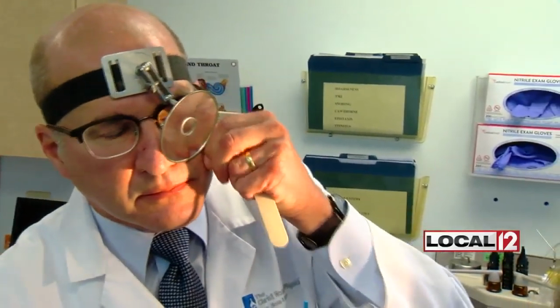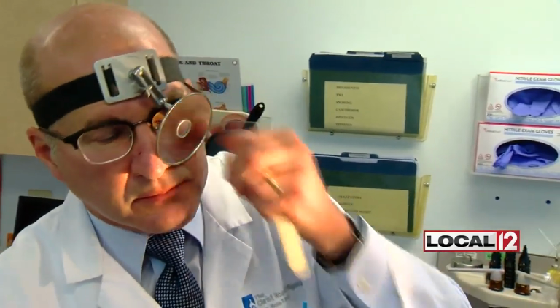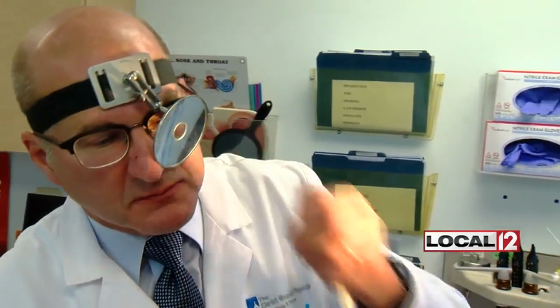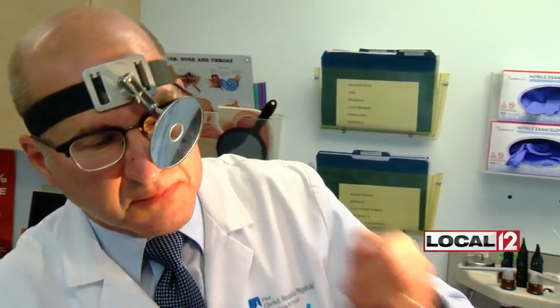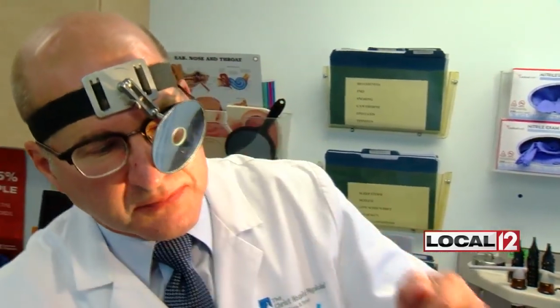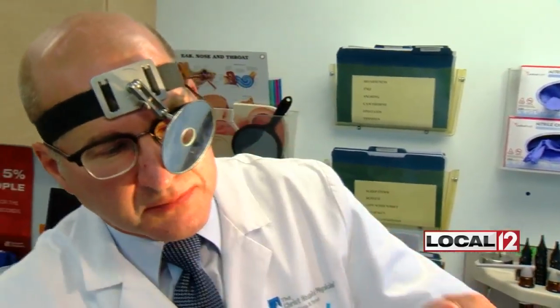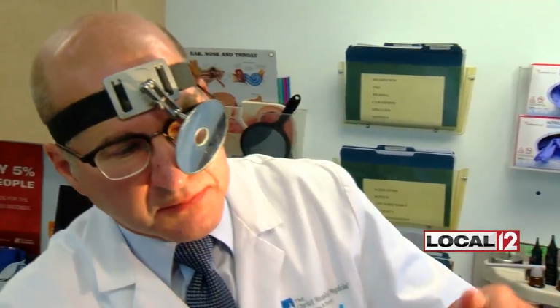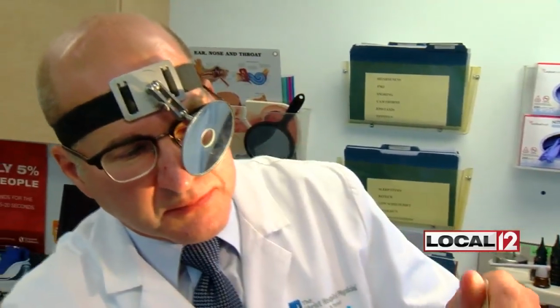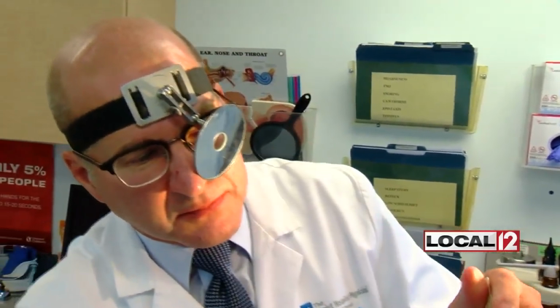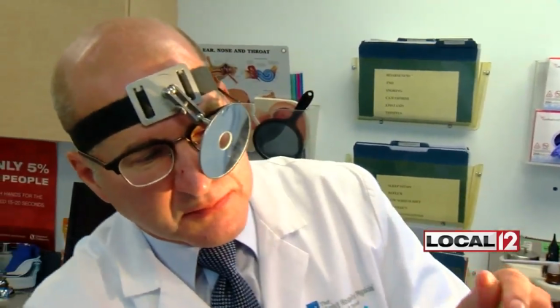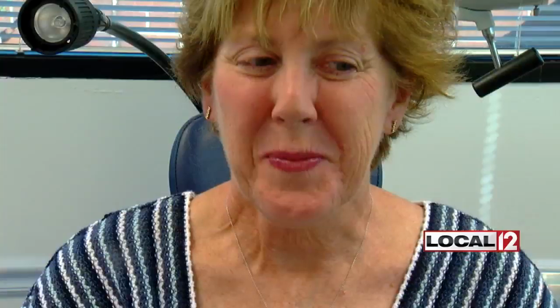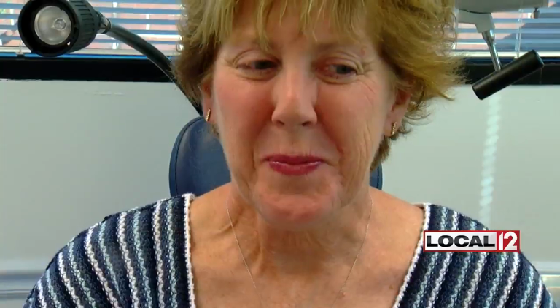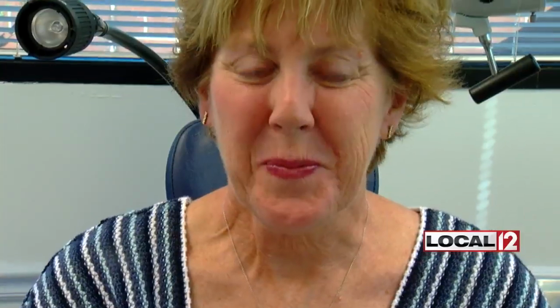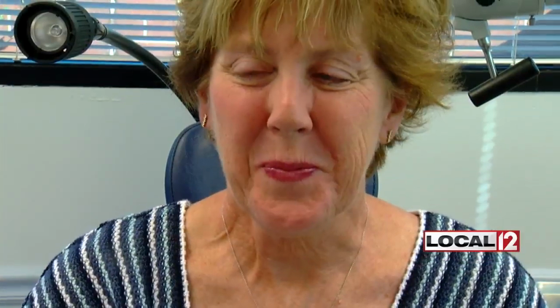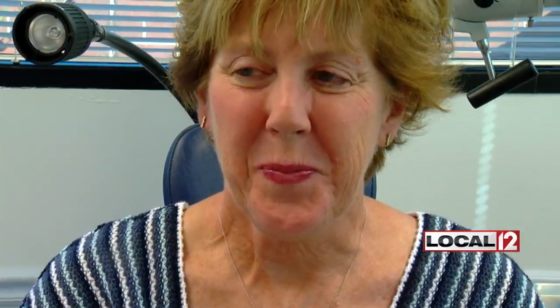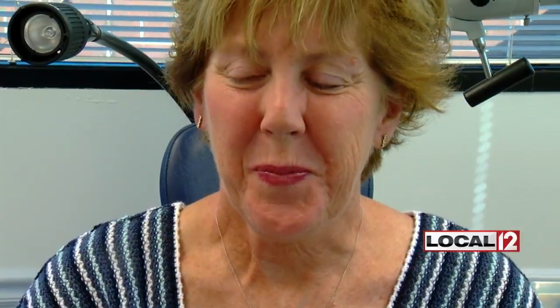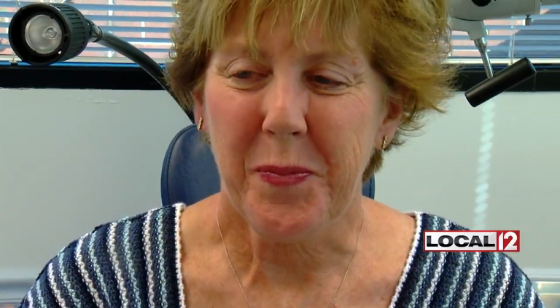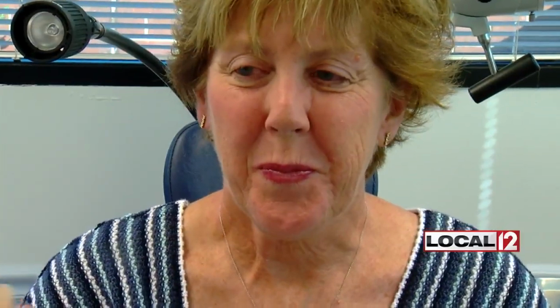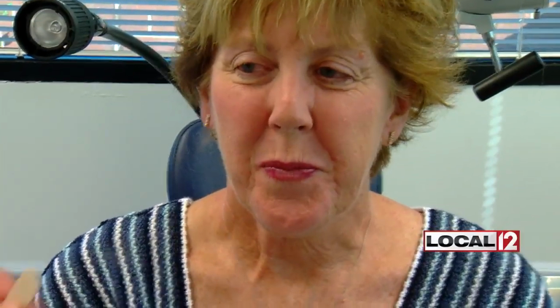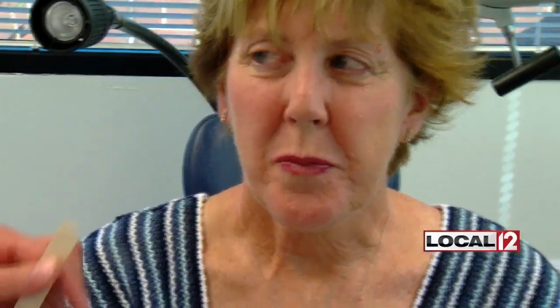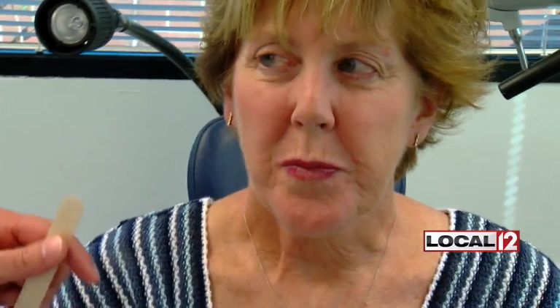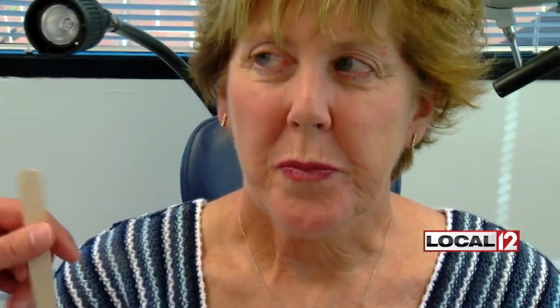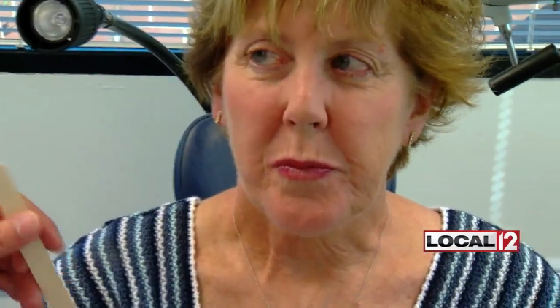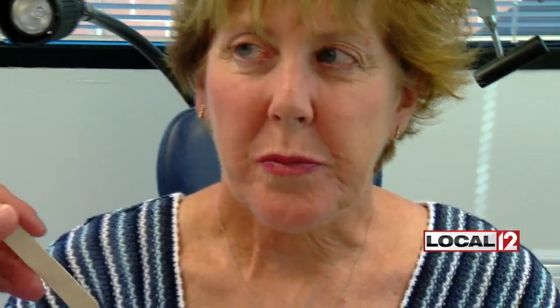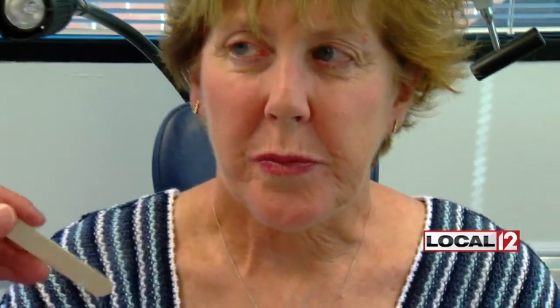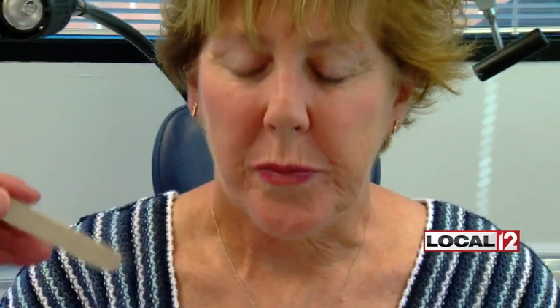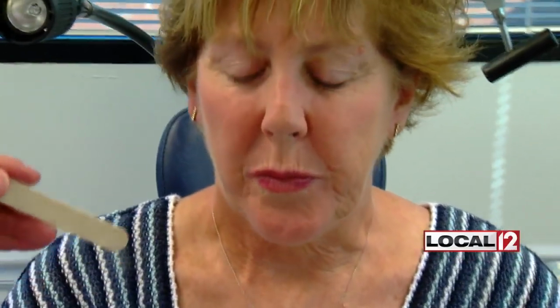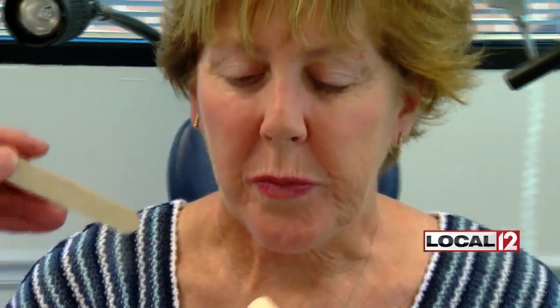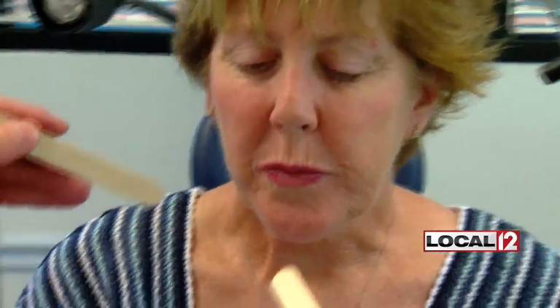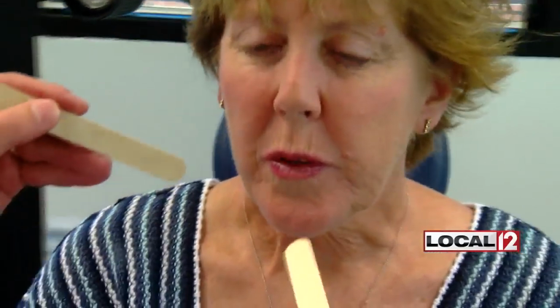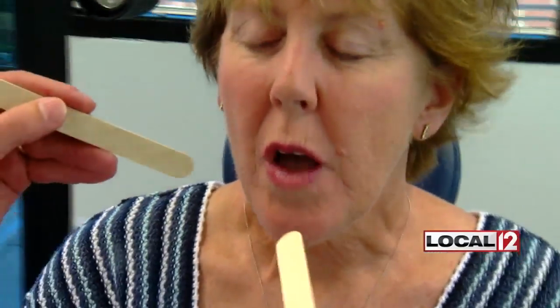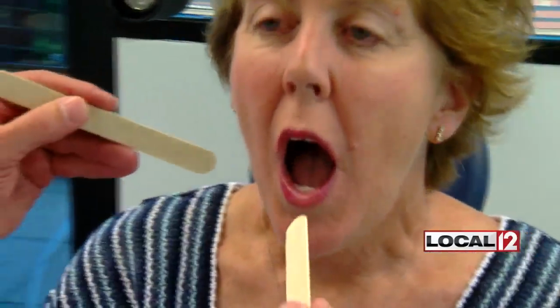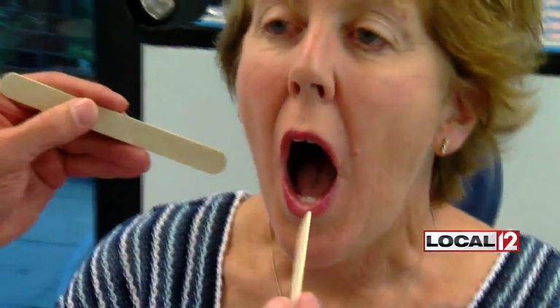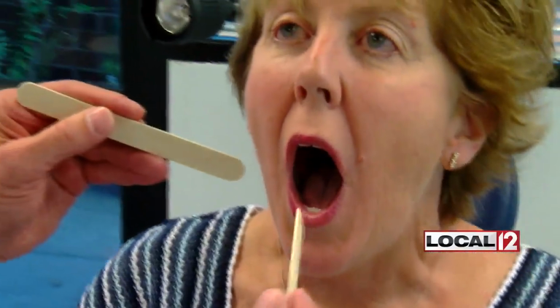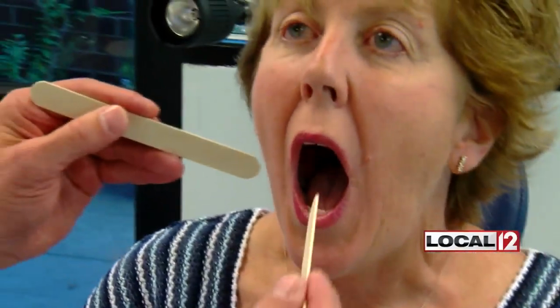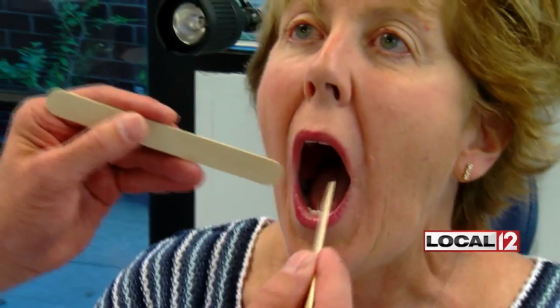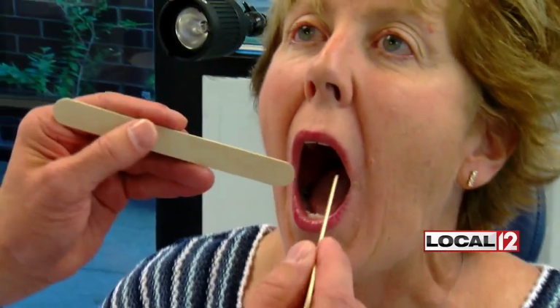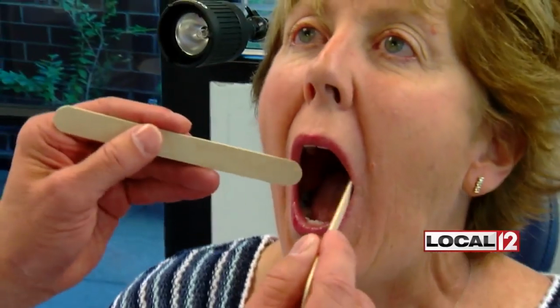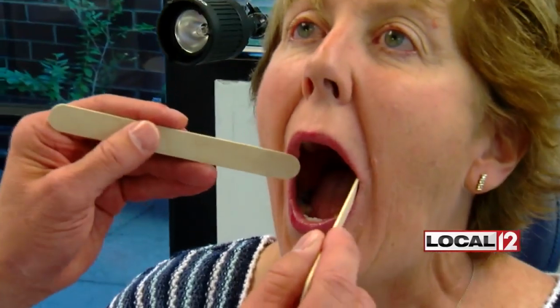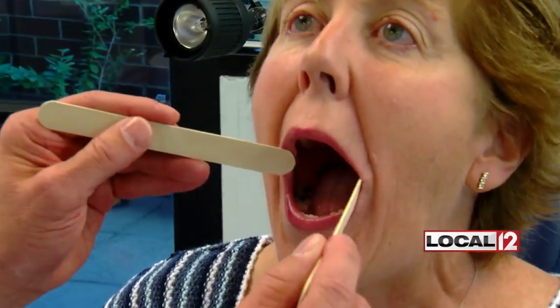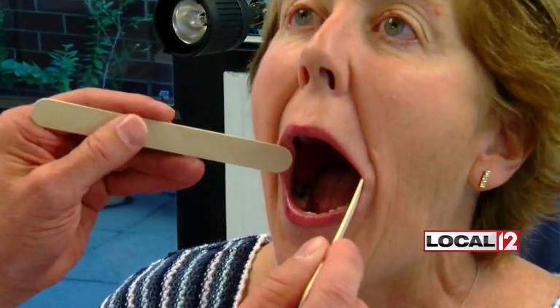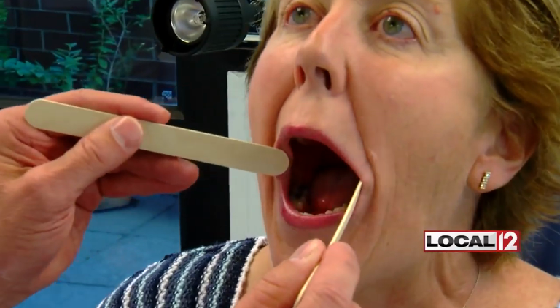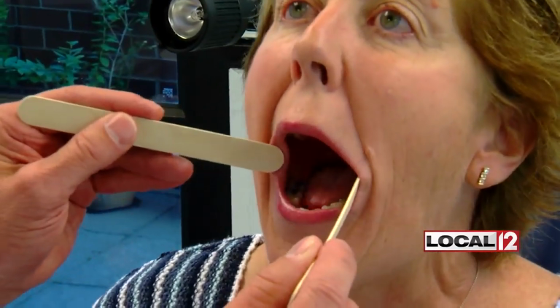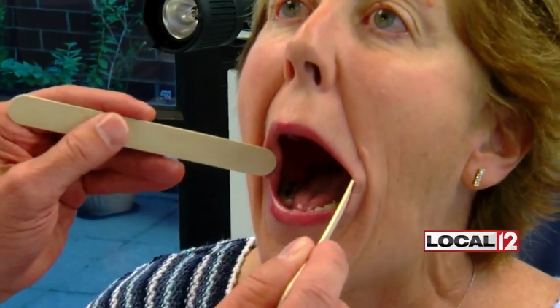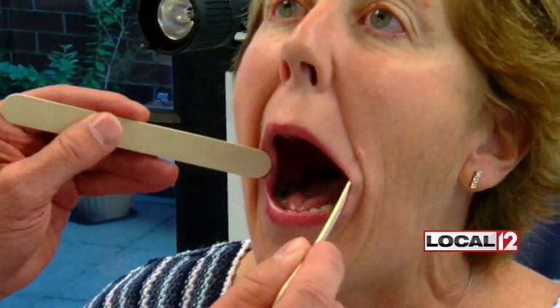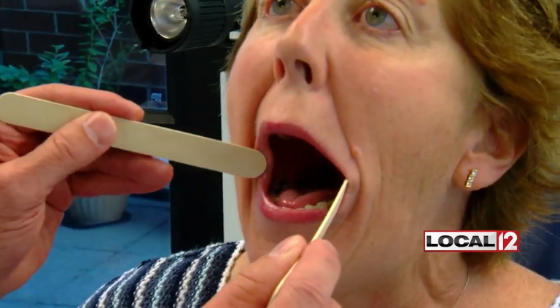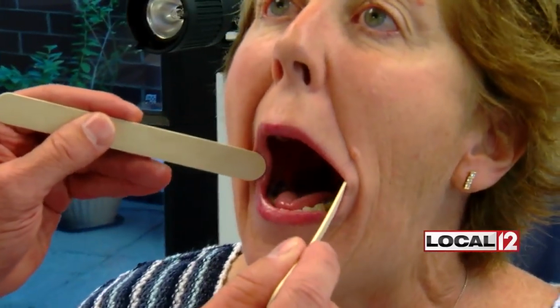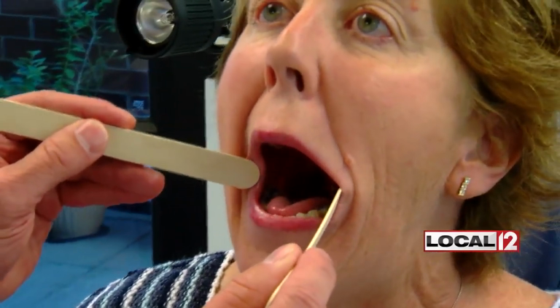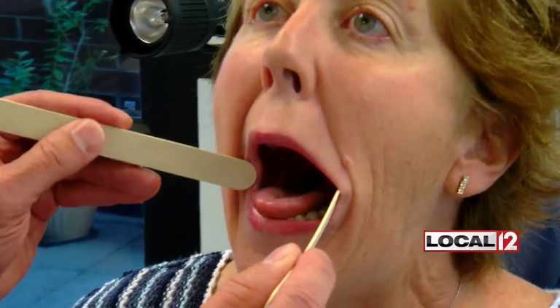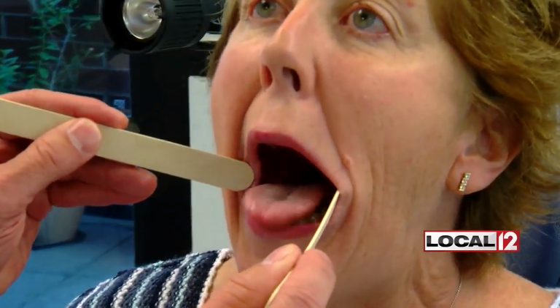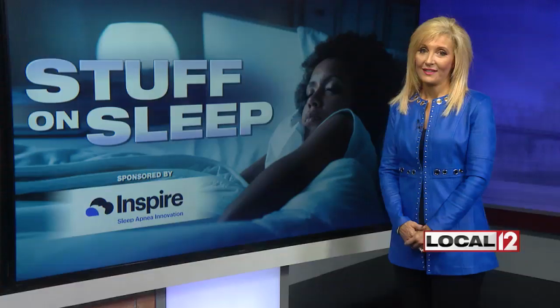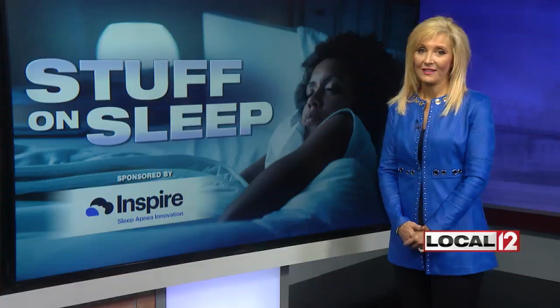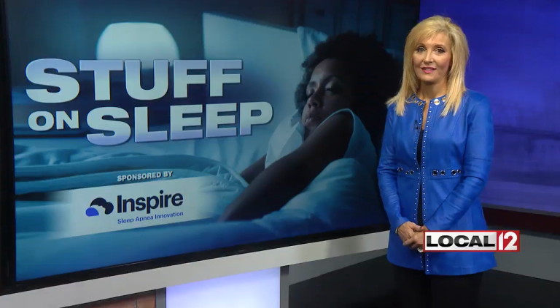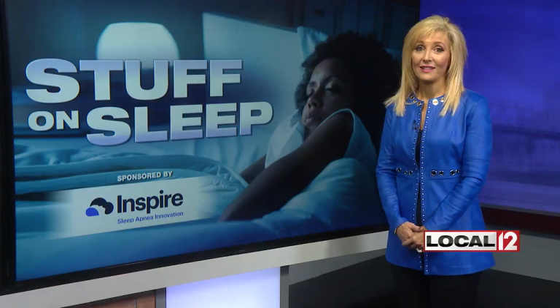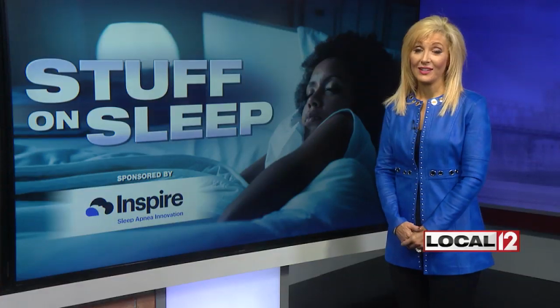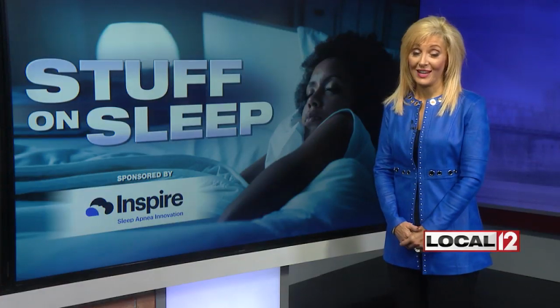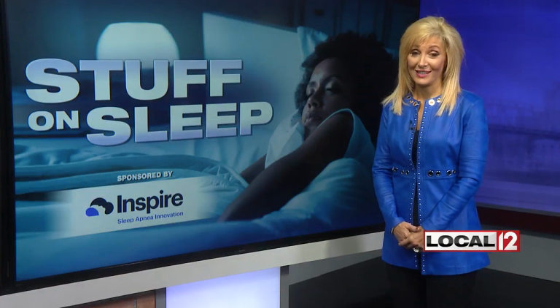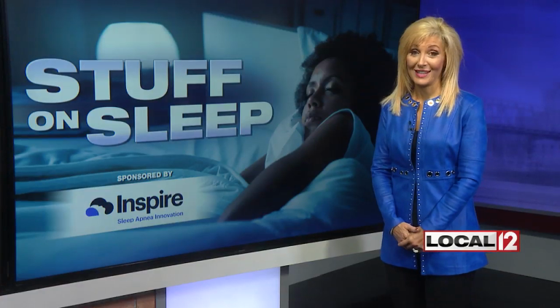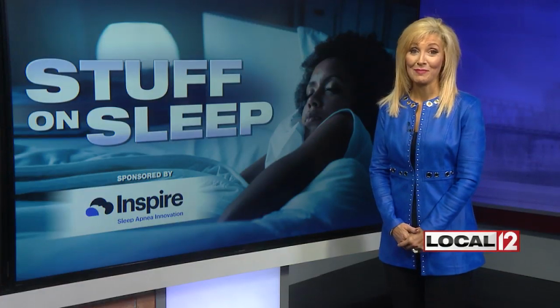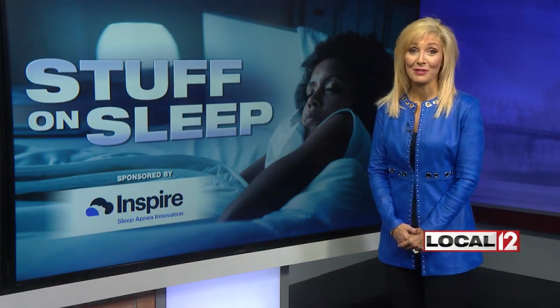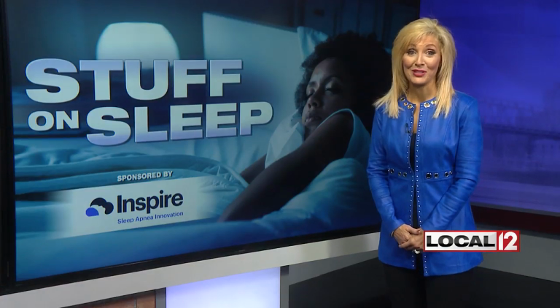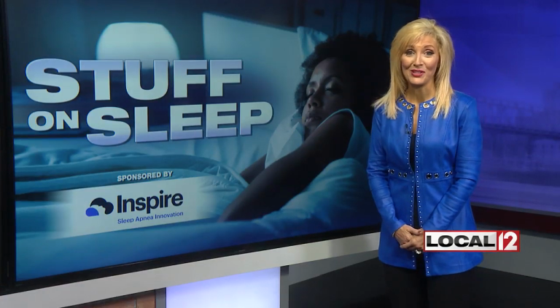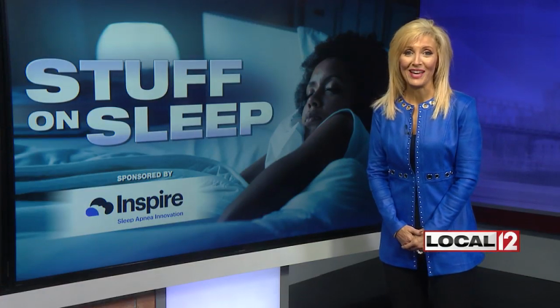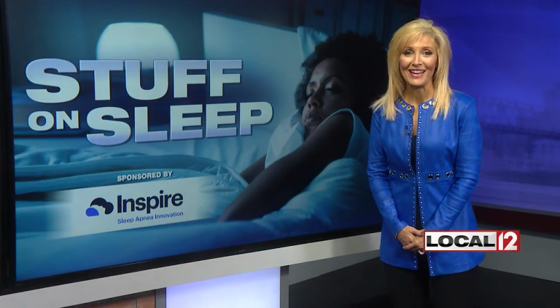I felt so much better waking up. I'm a morning person, so I was back to myself again. A good night's sleep will do that.